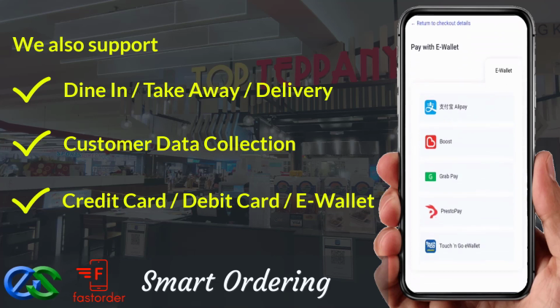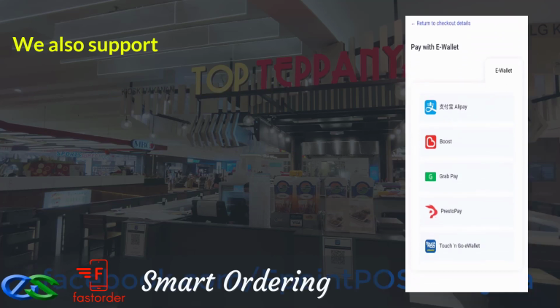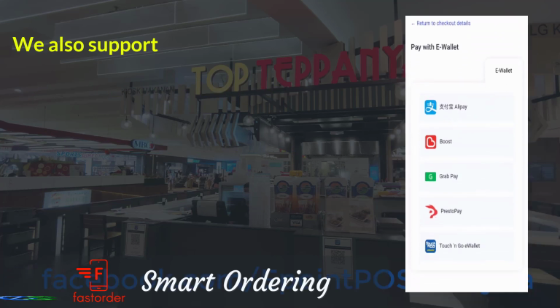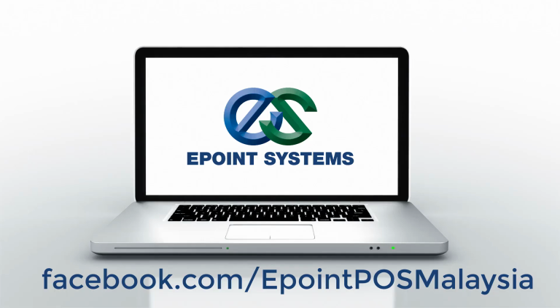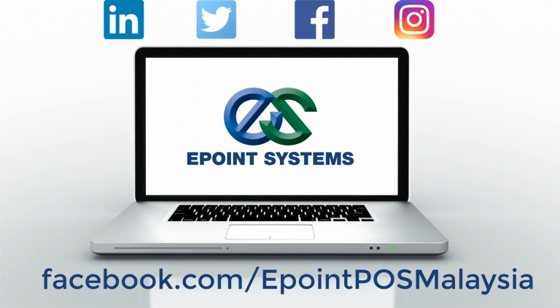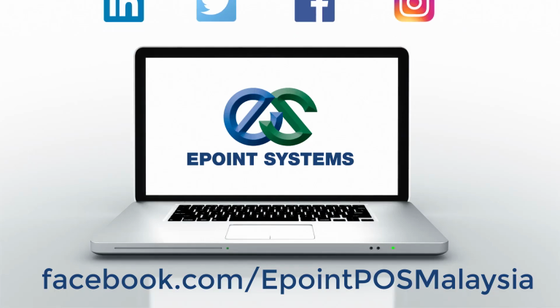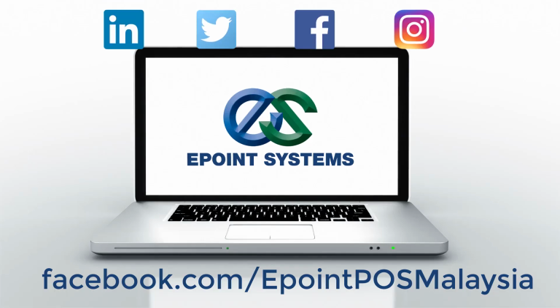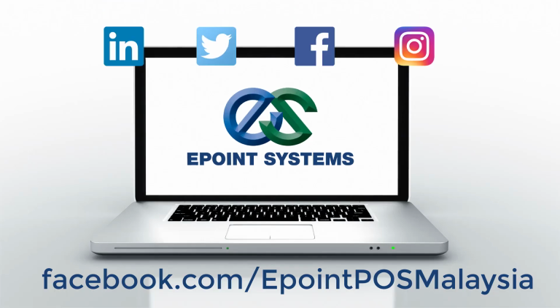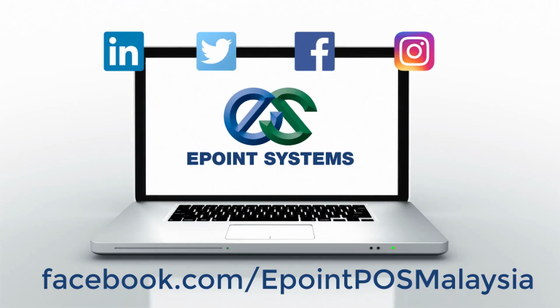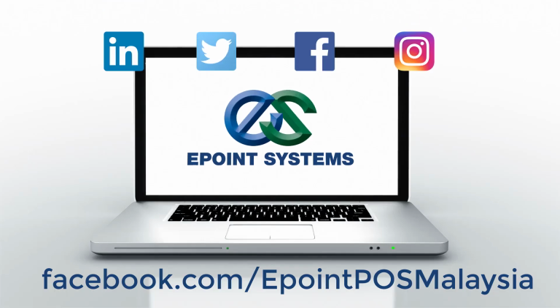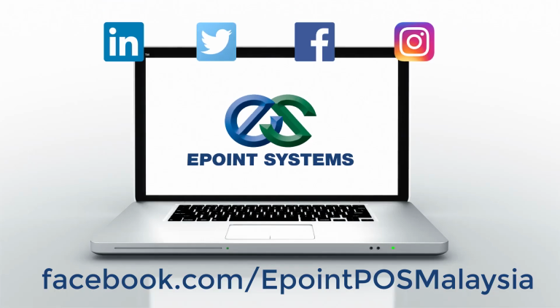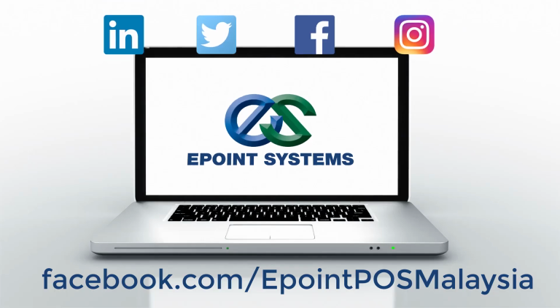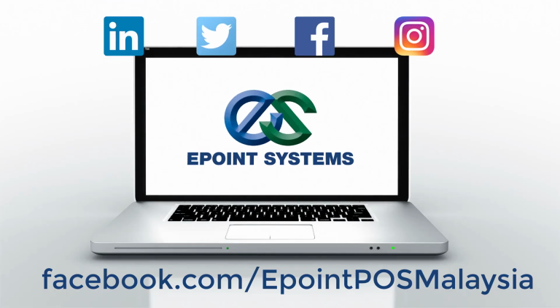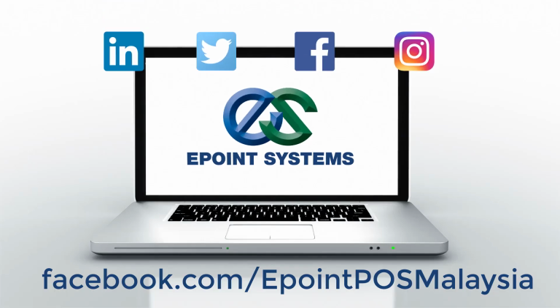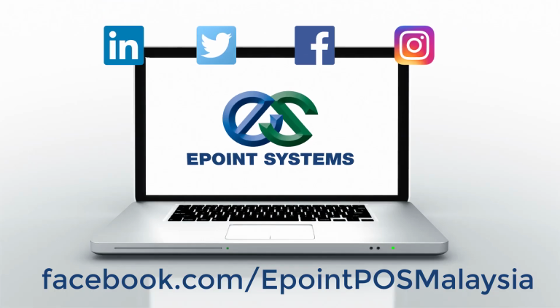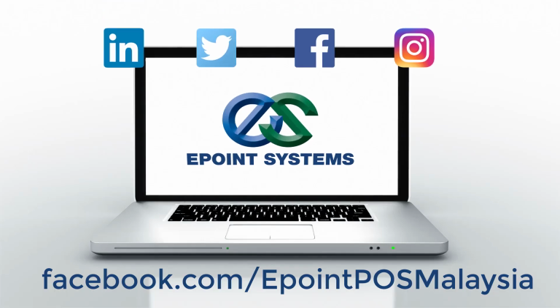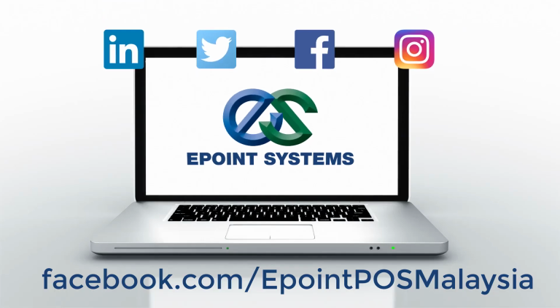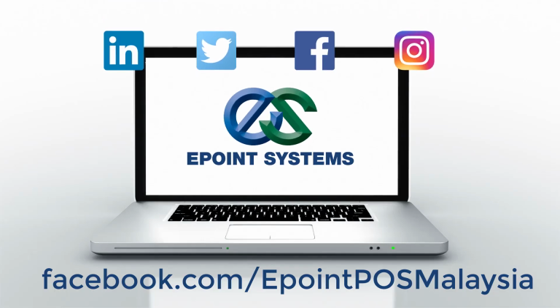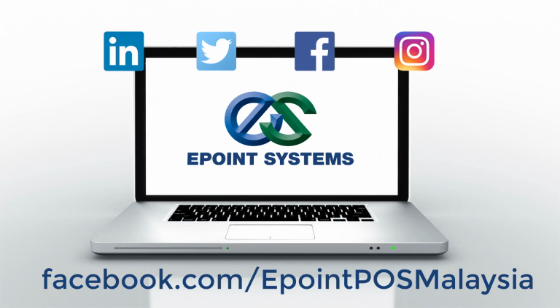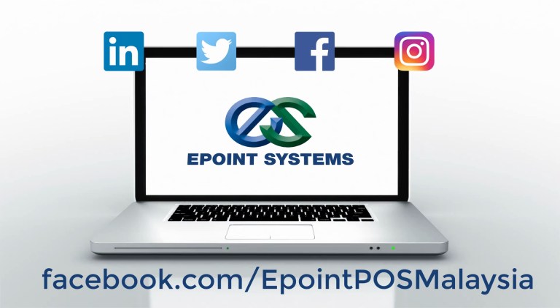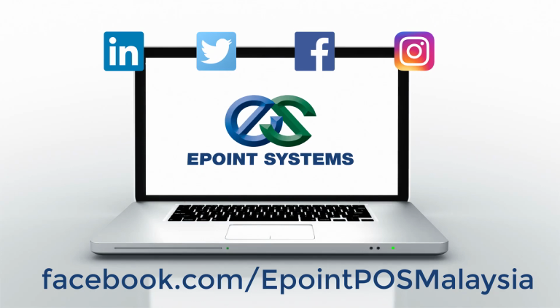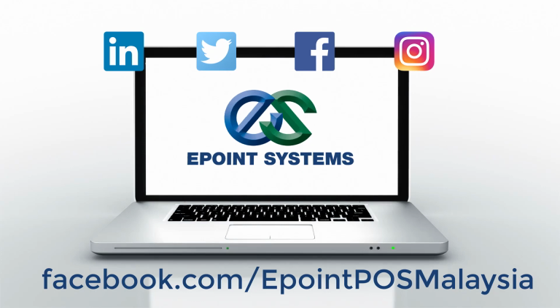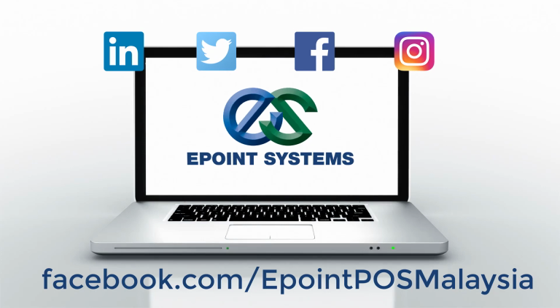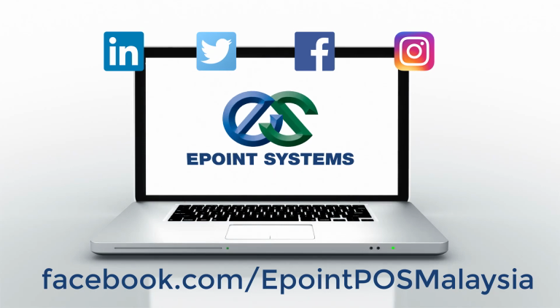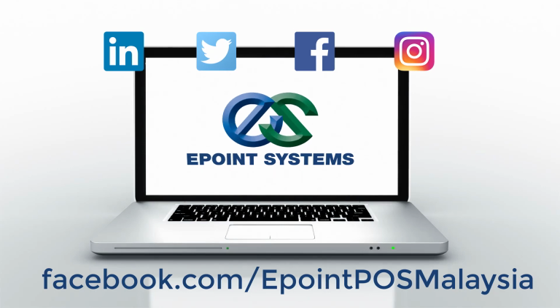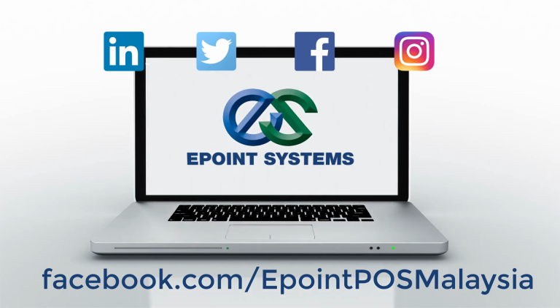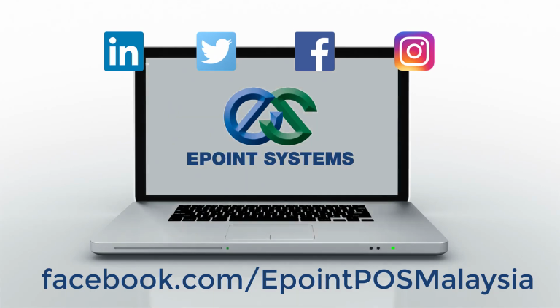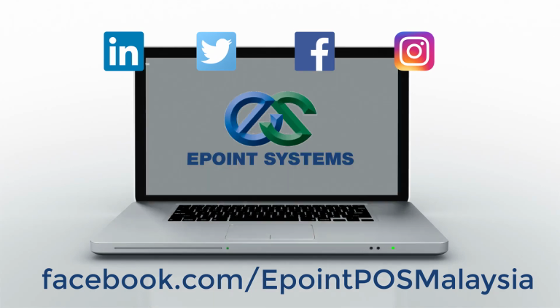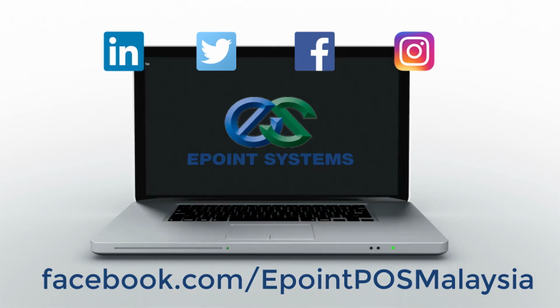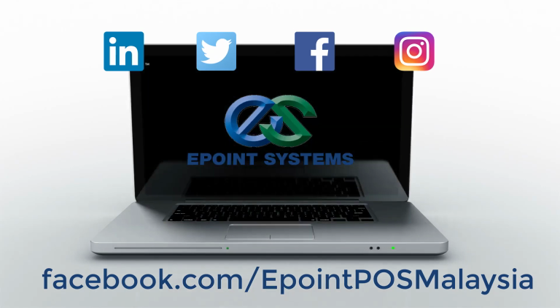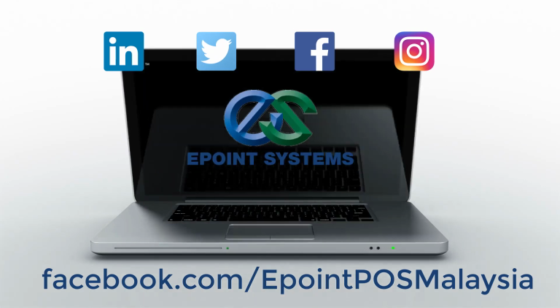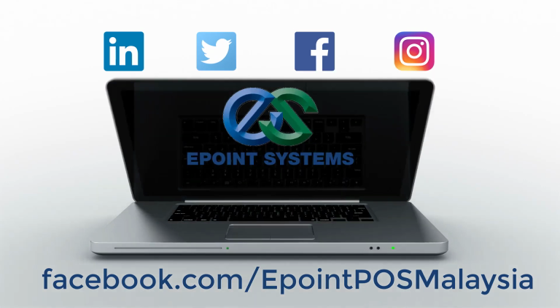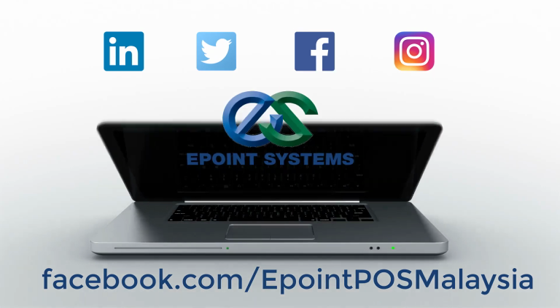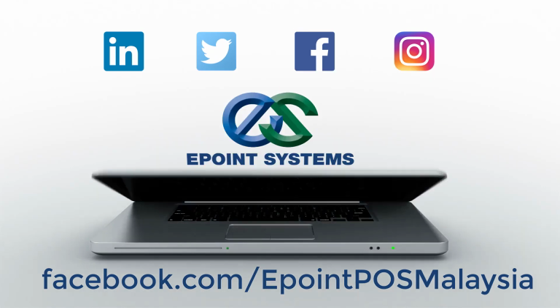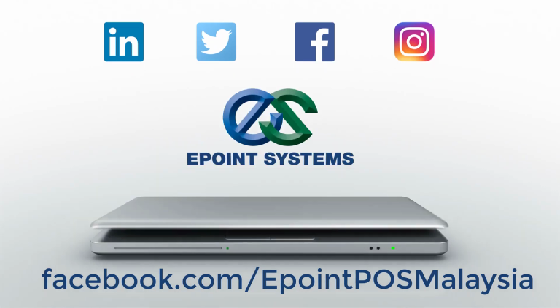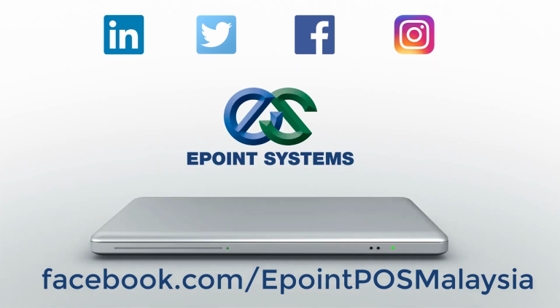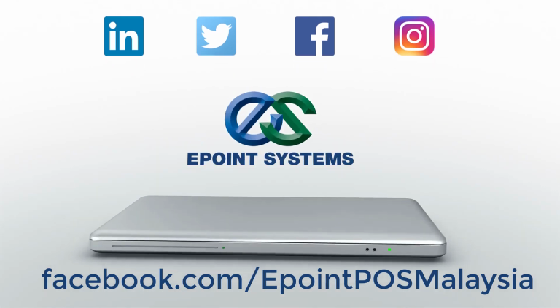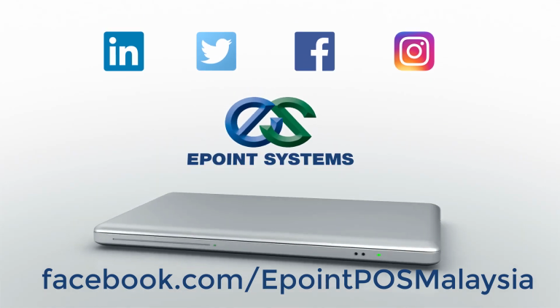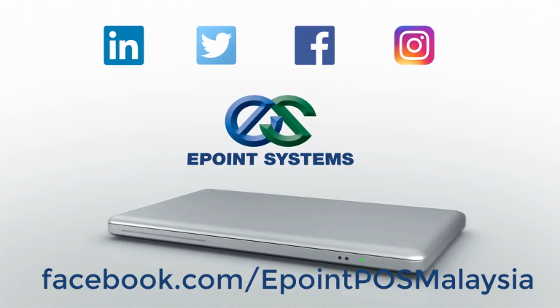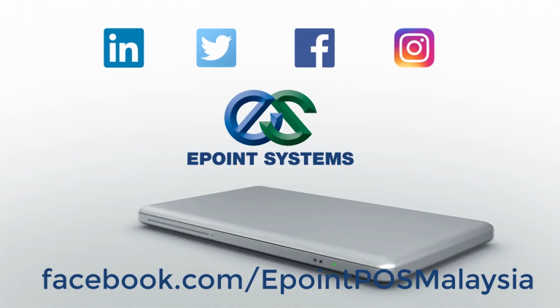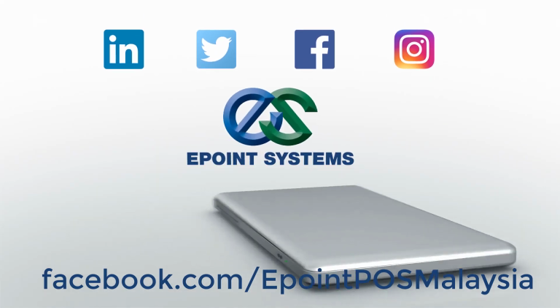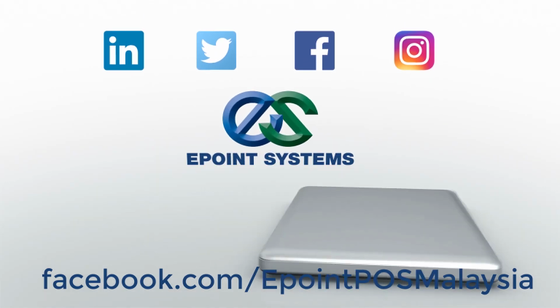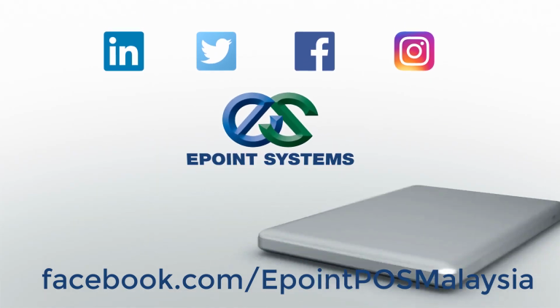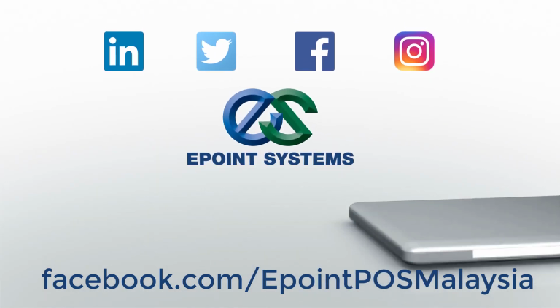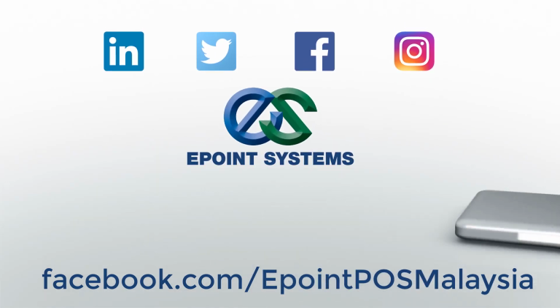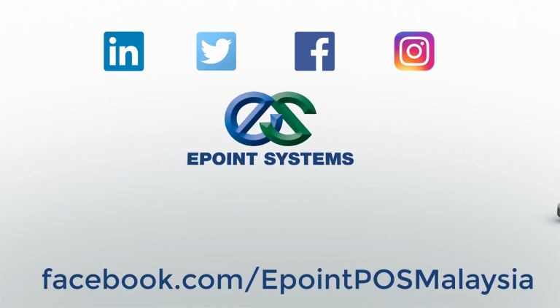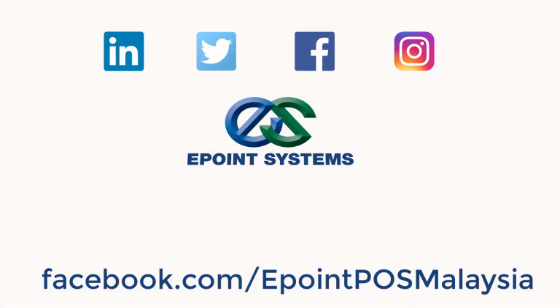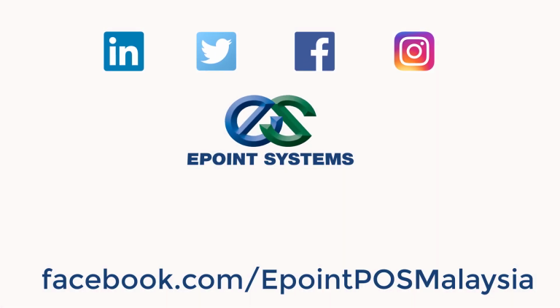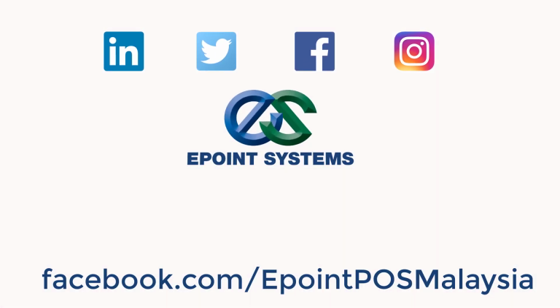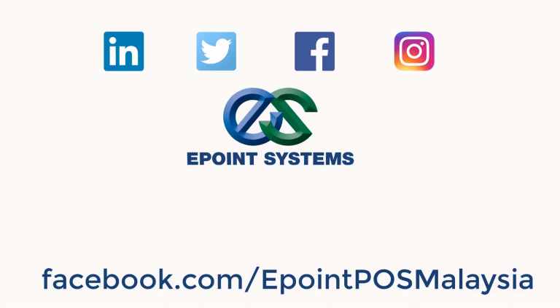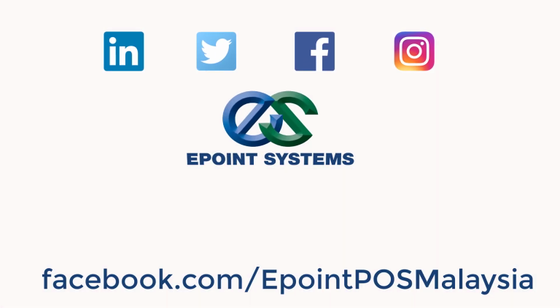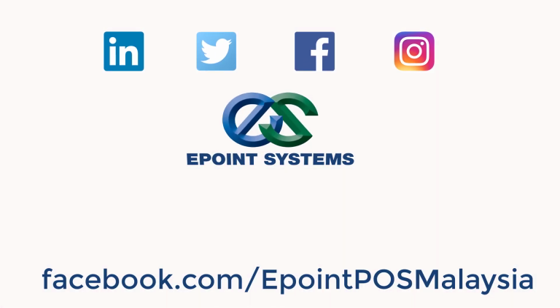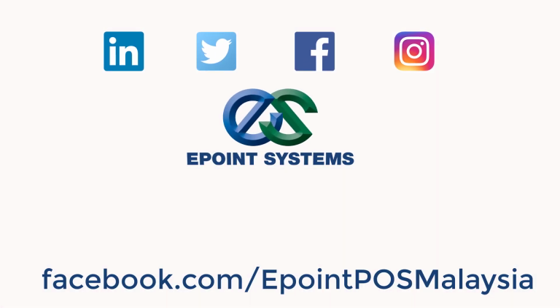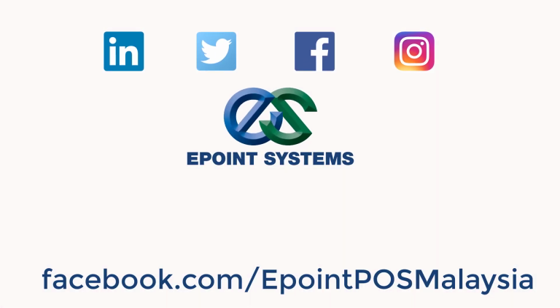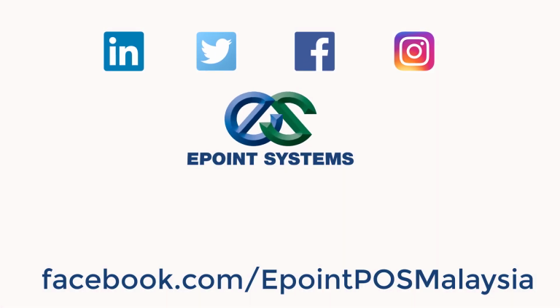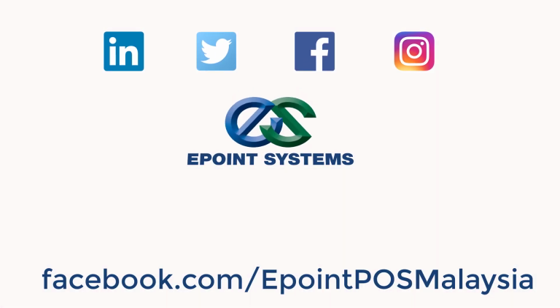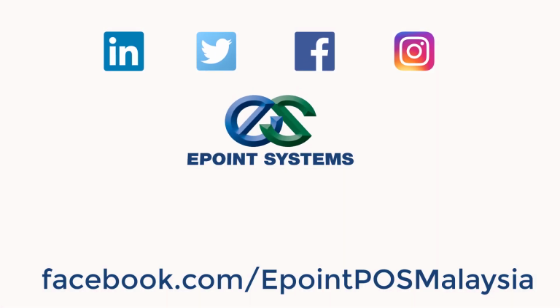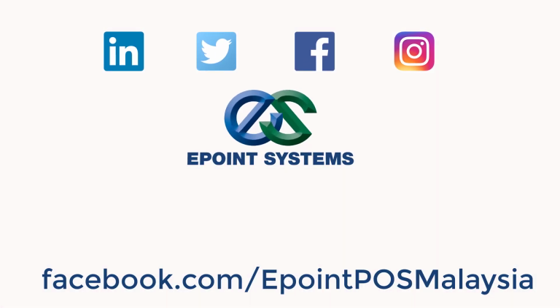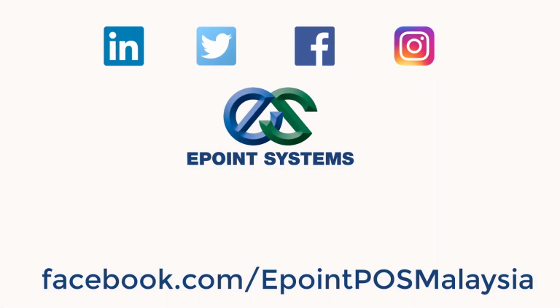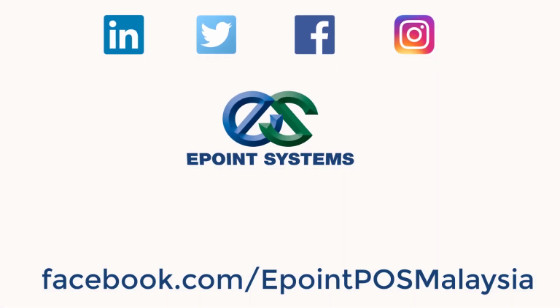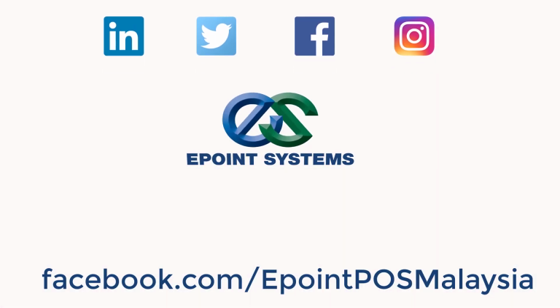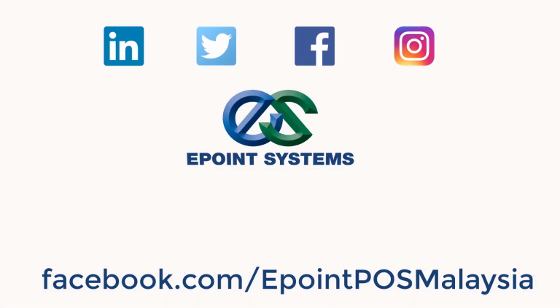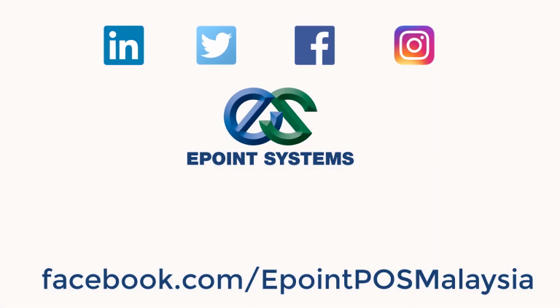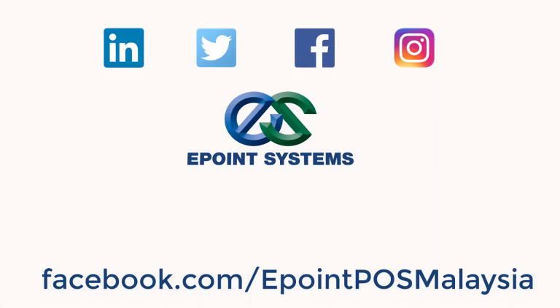Remember to follow us on Facebook at the link below to receive more information.